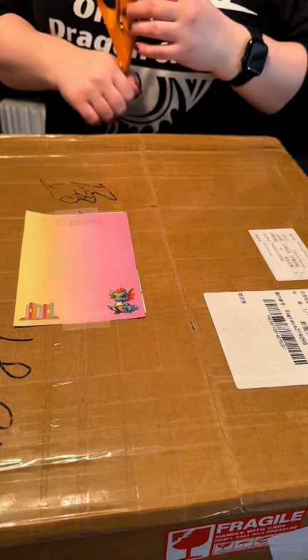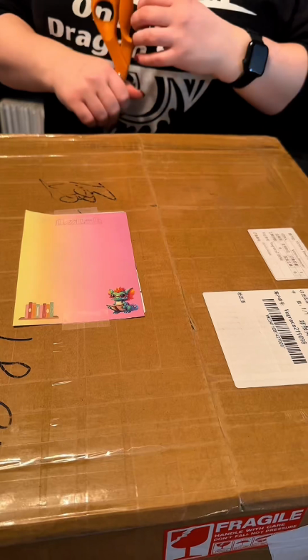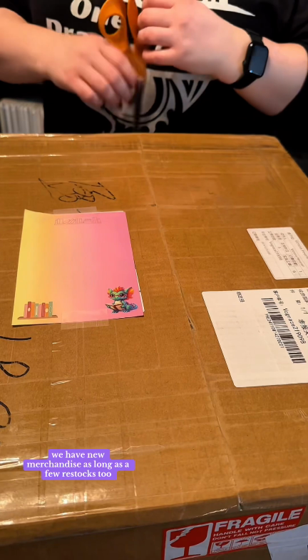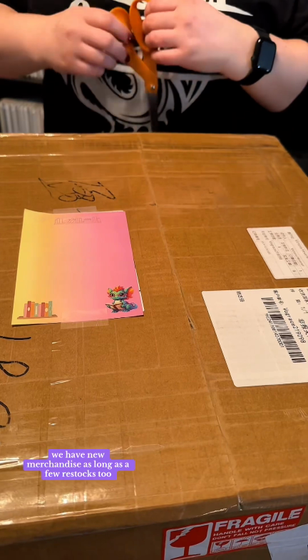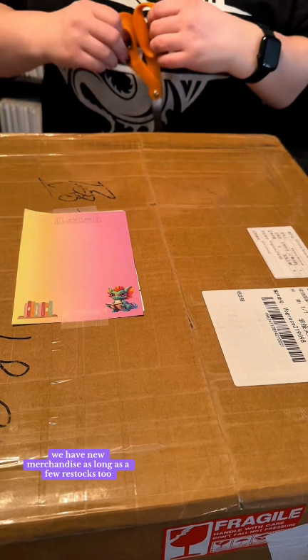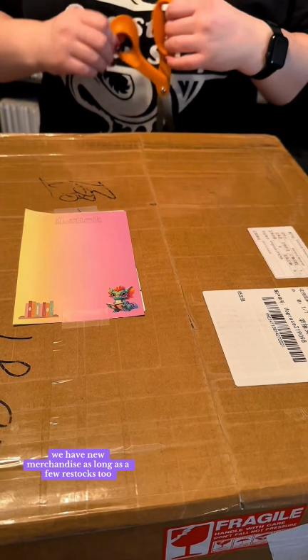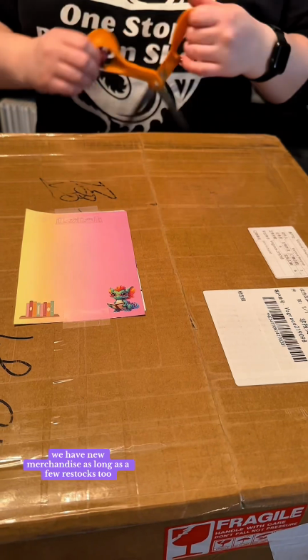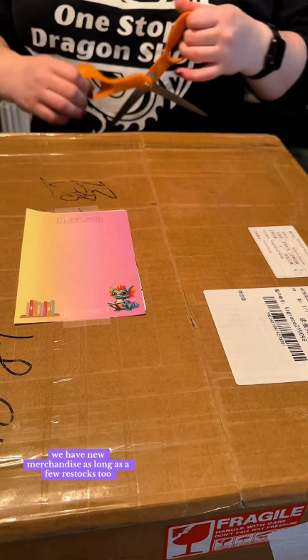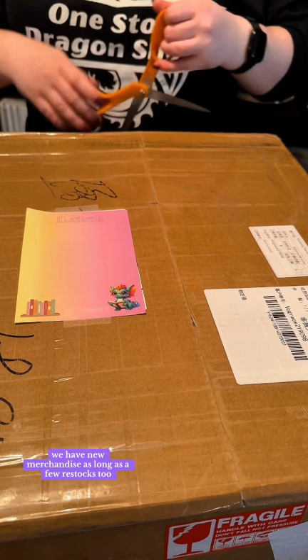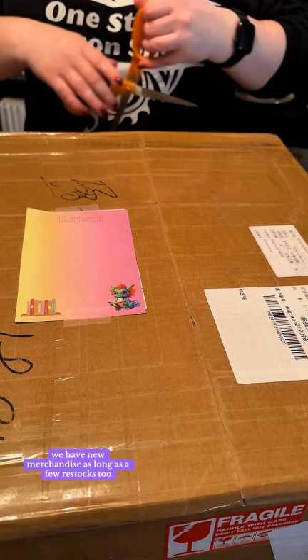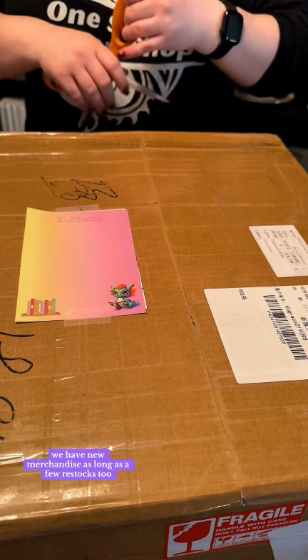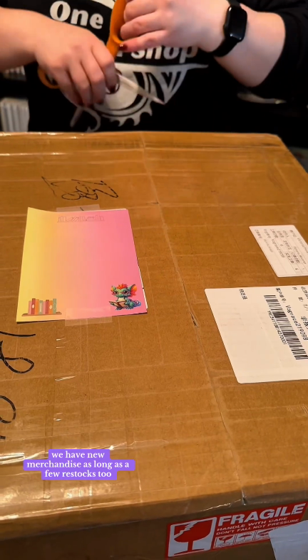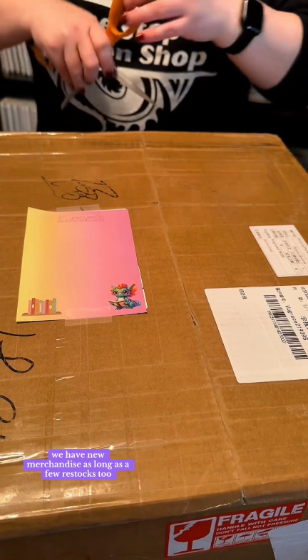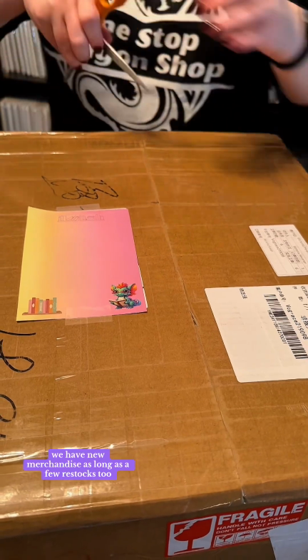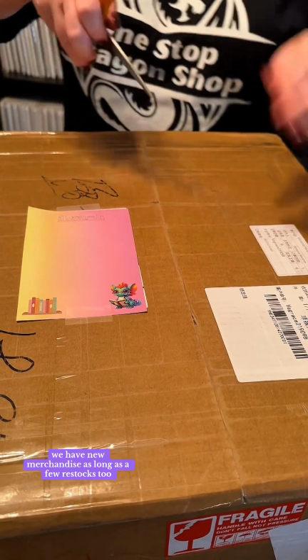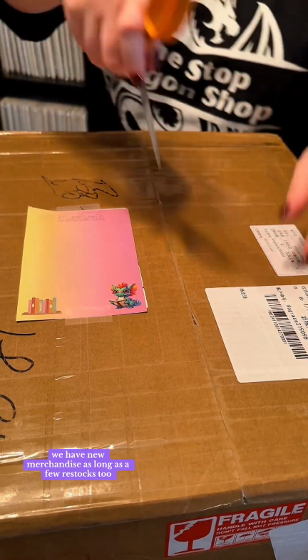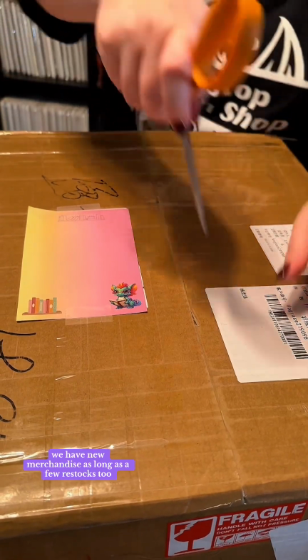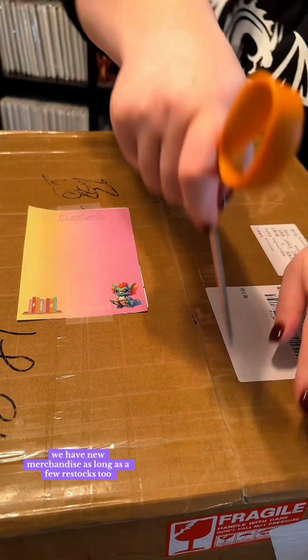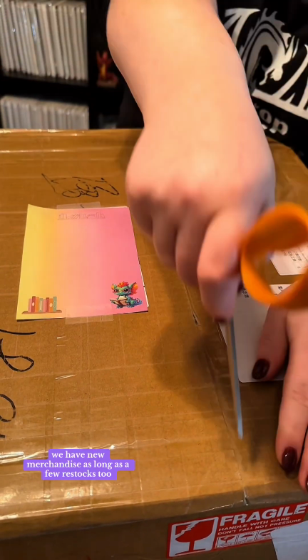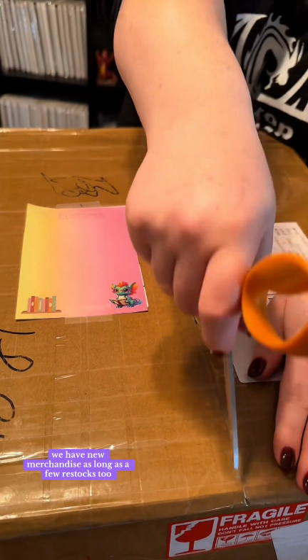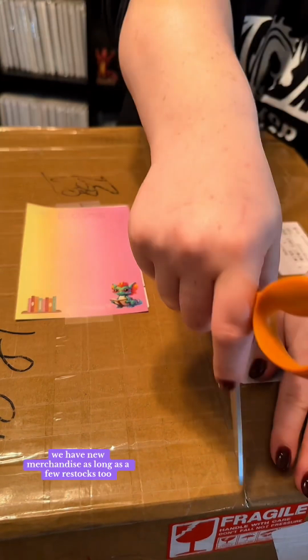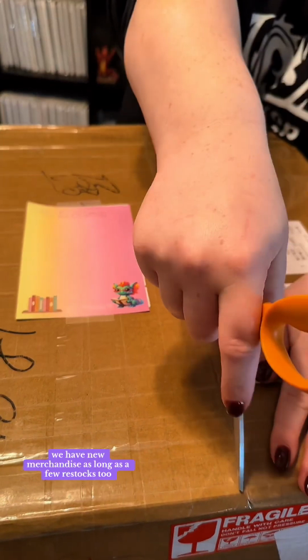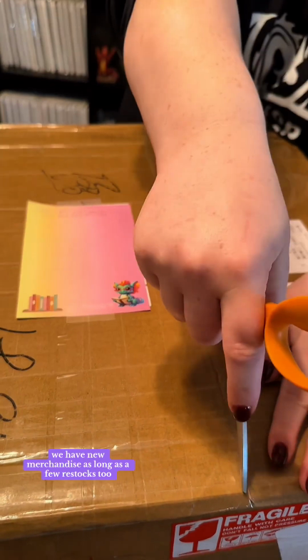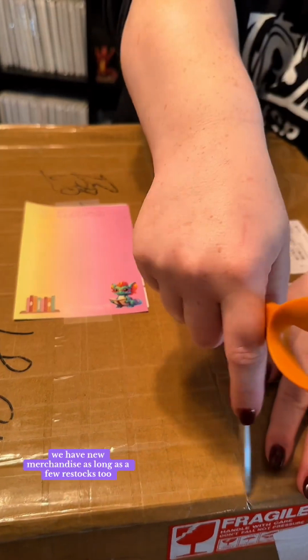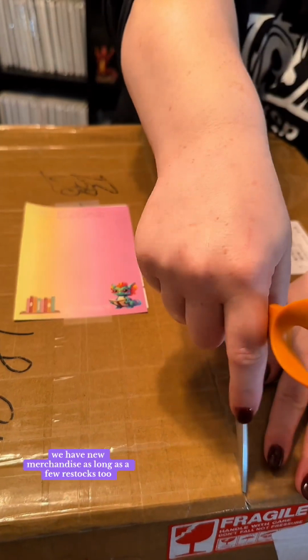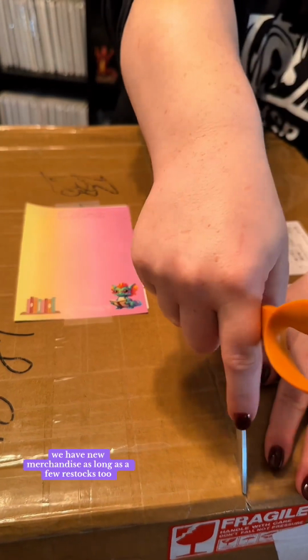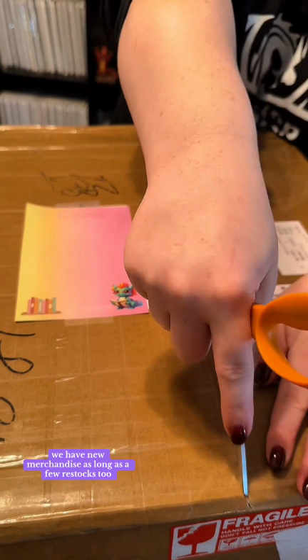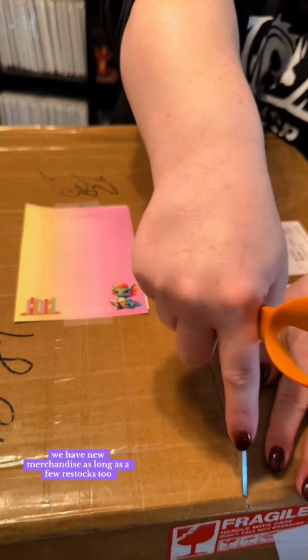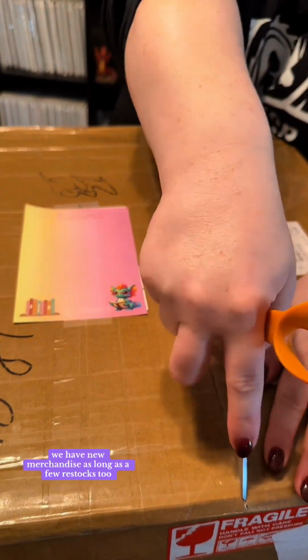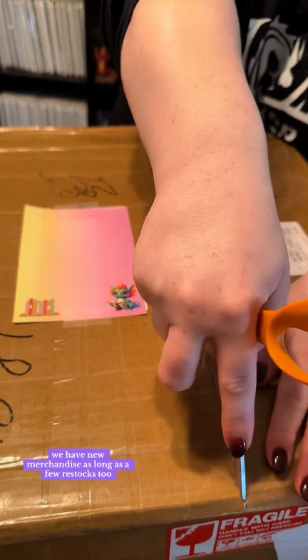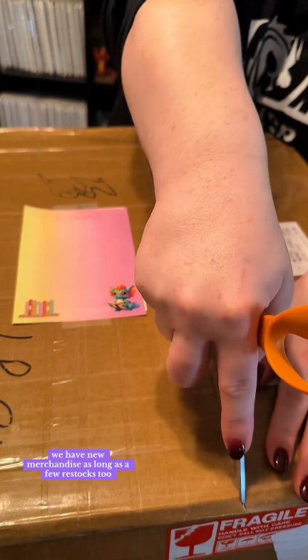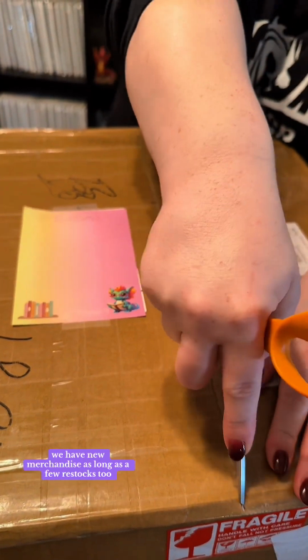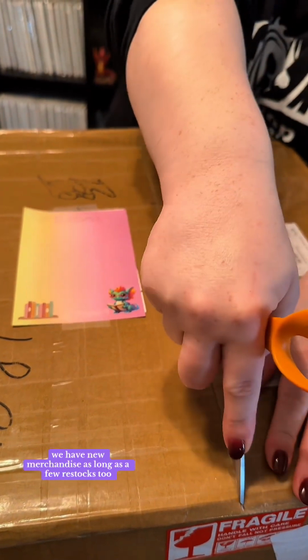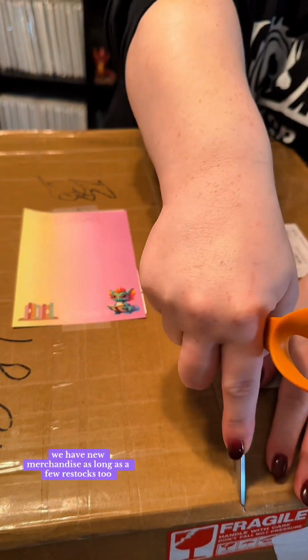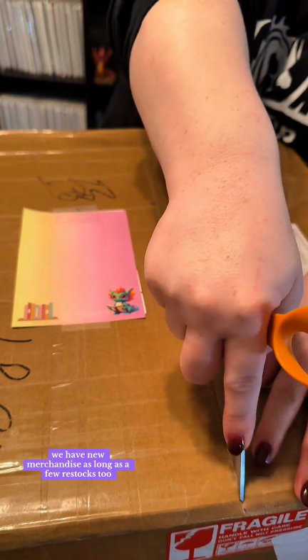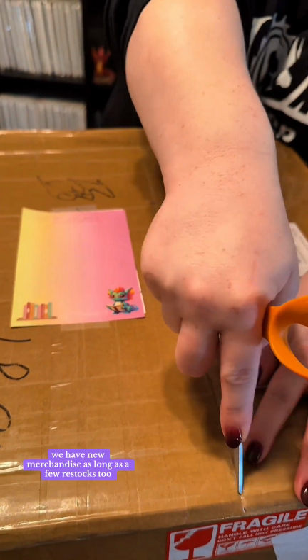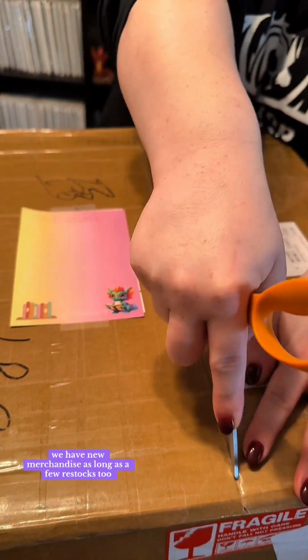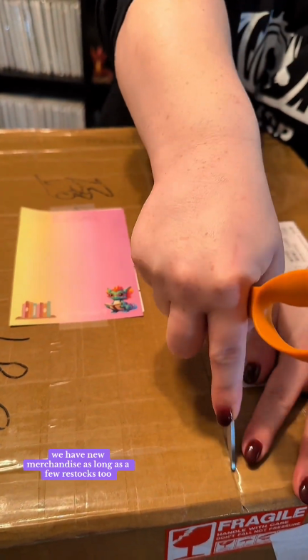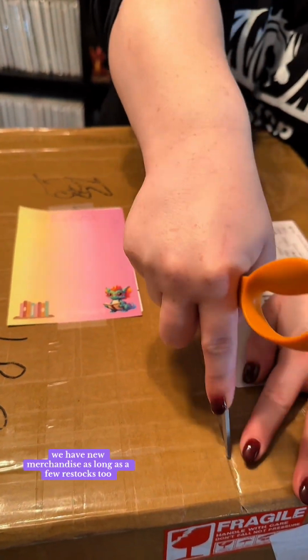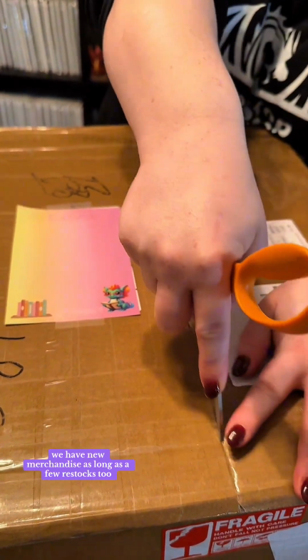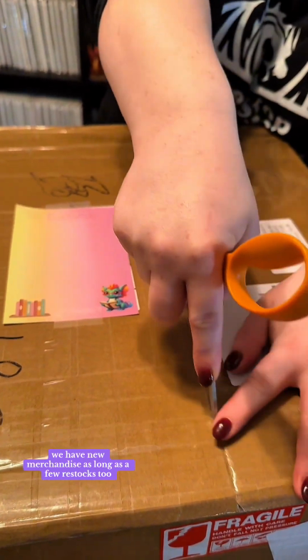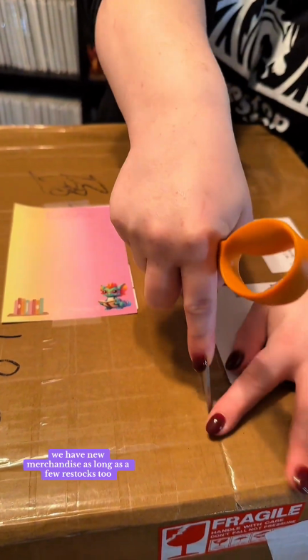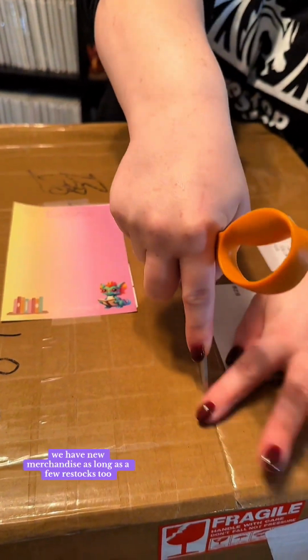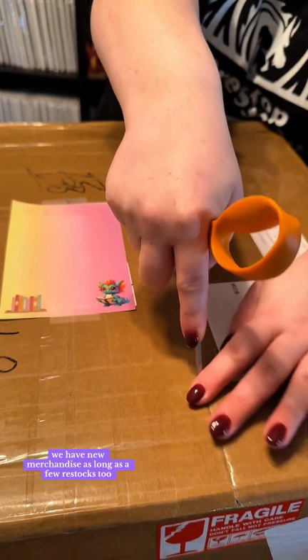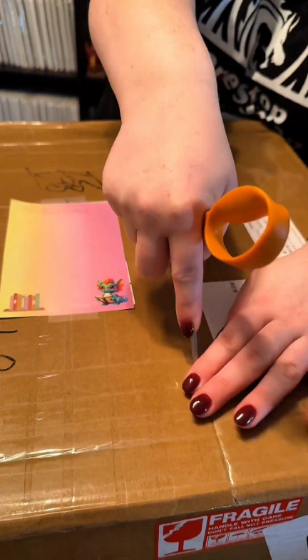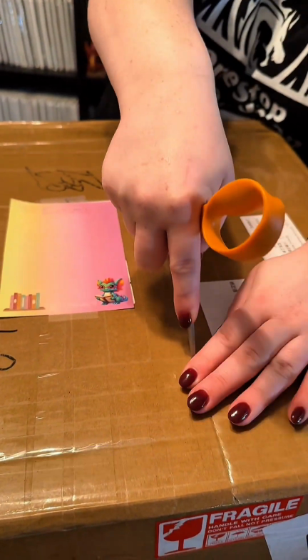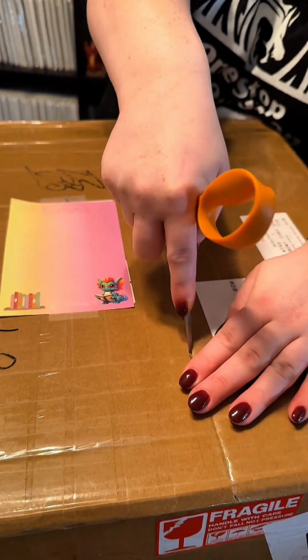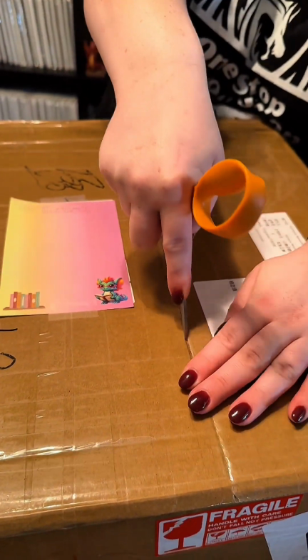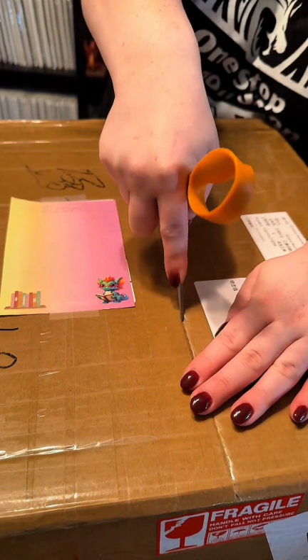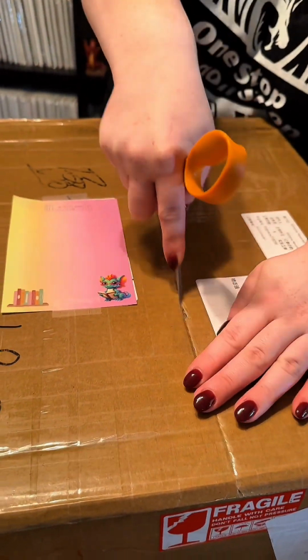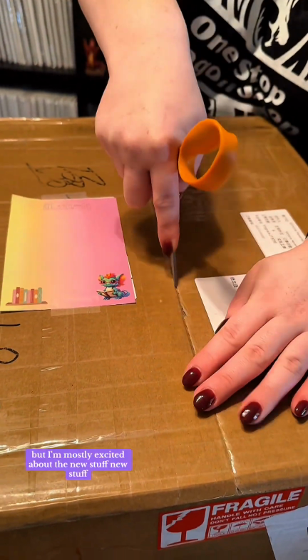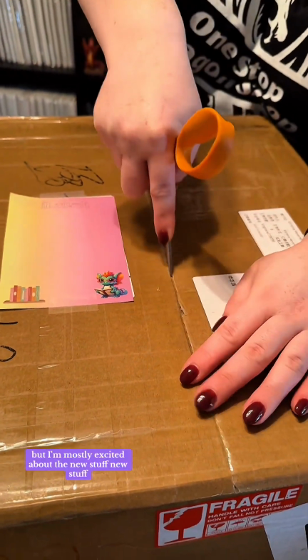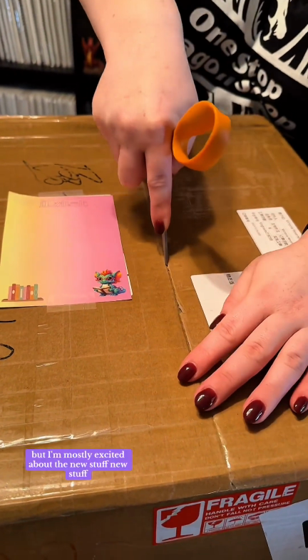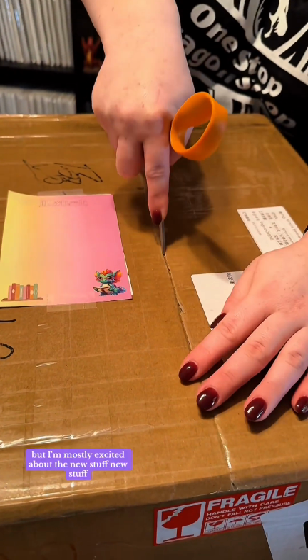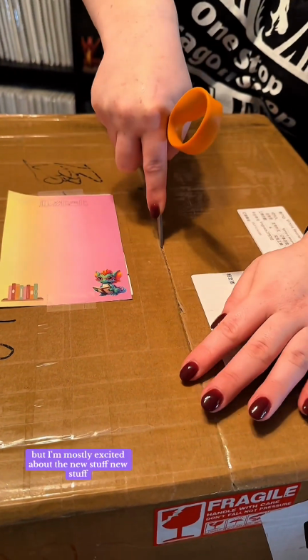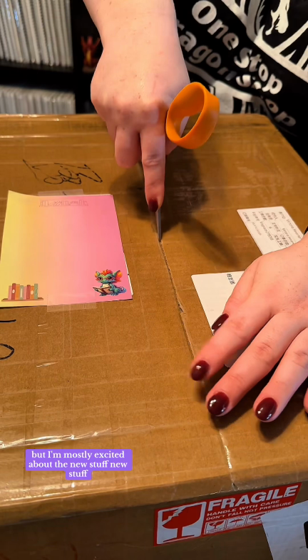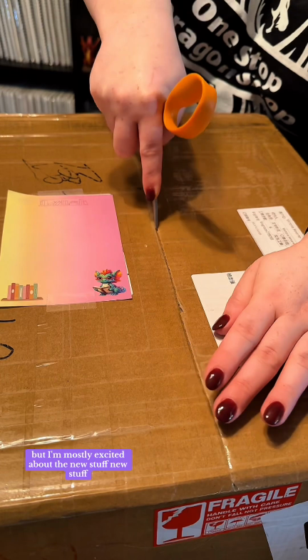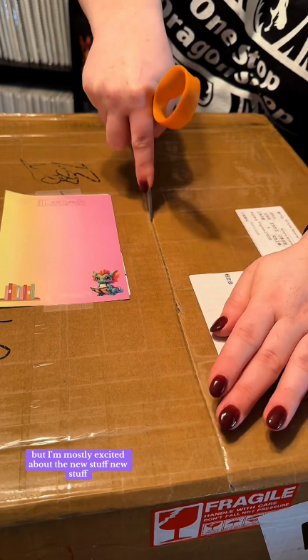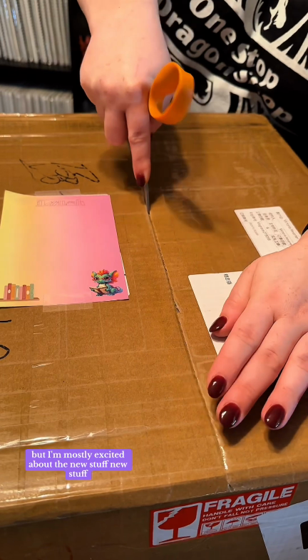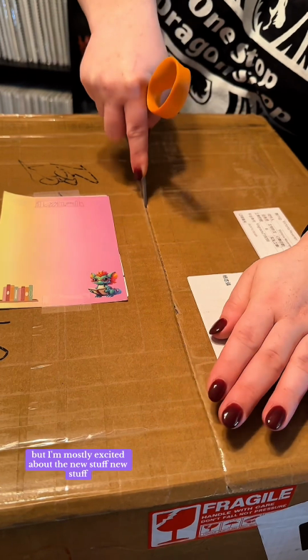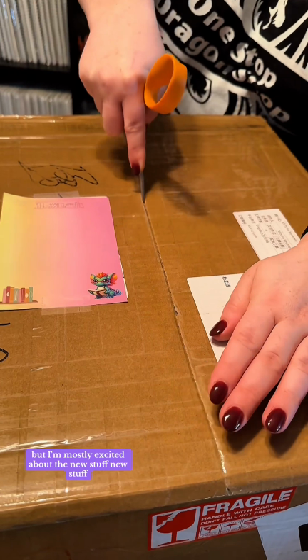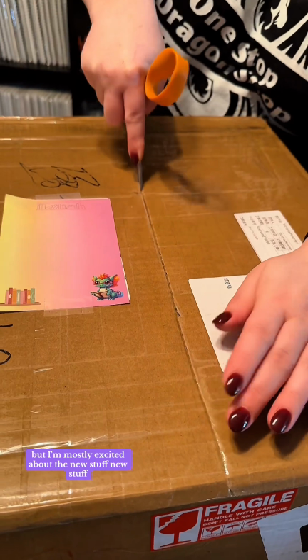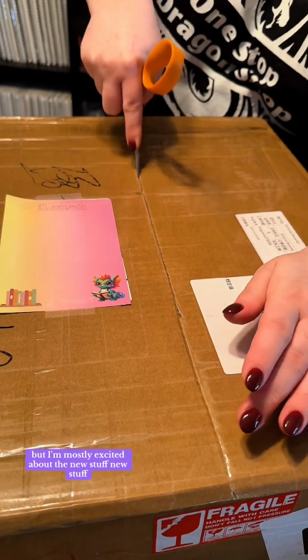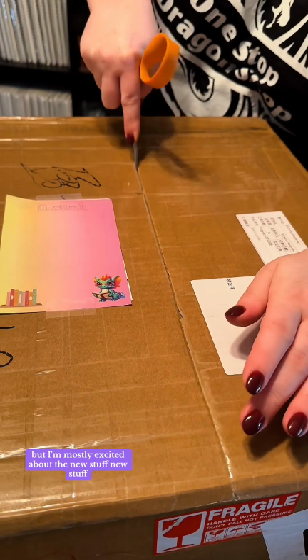We have new merchandise along with a few restocks too, but I'm mostly excited about the new stuff.